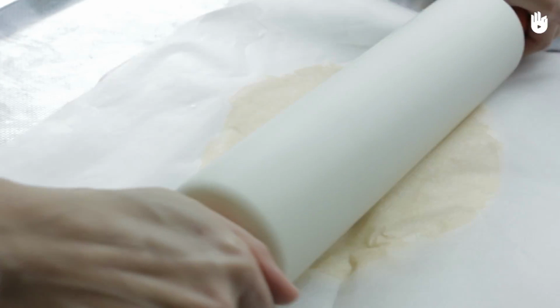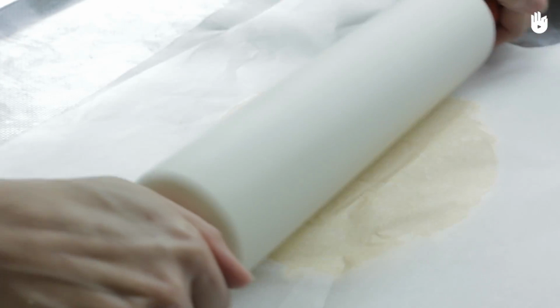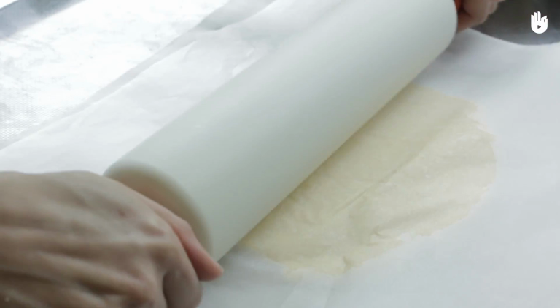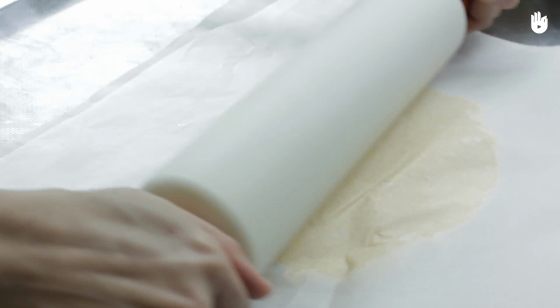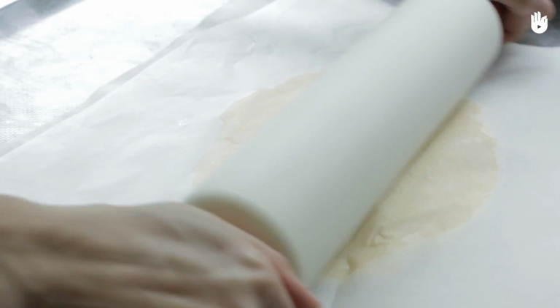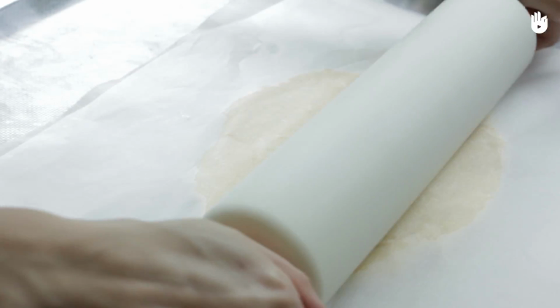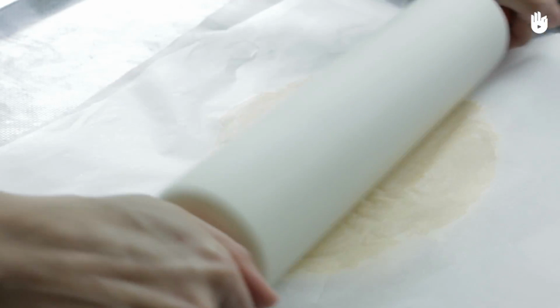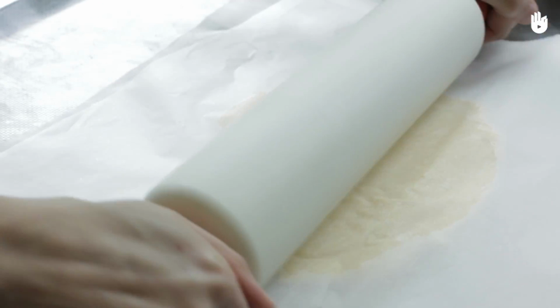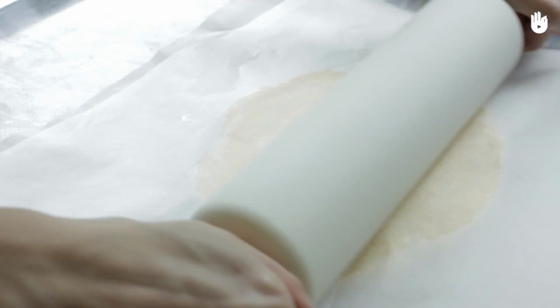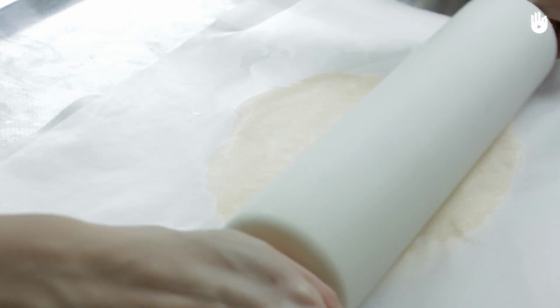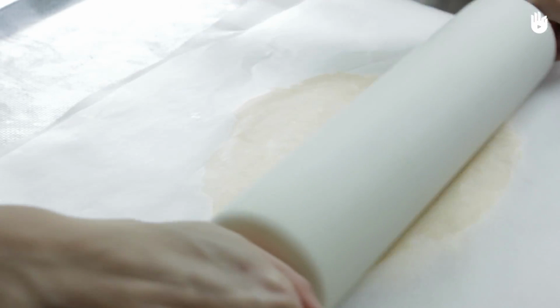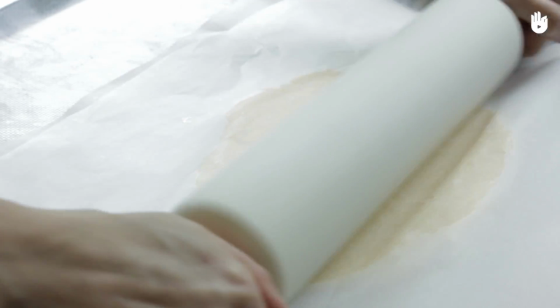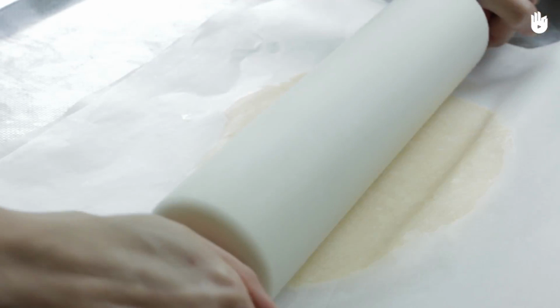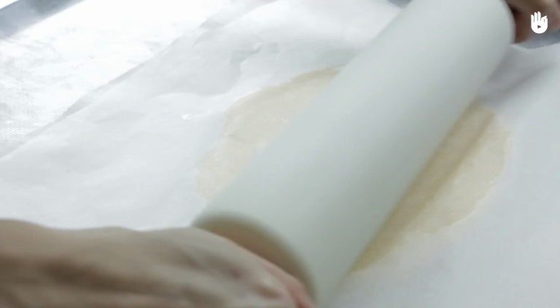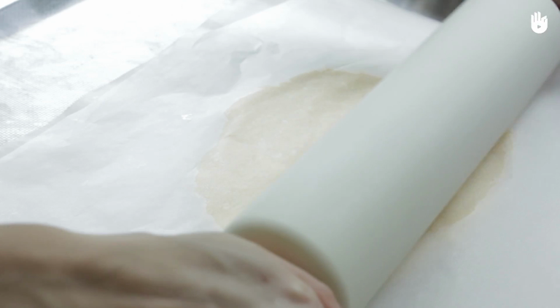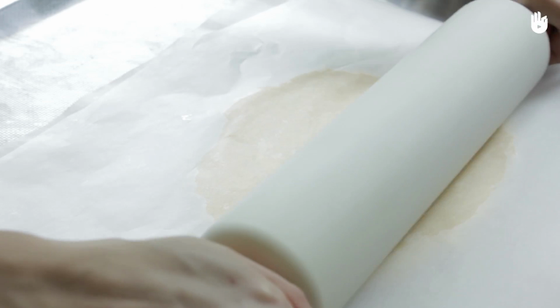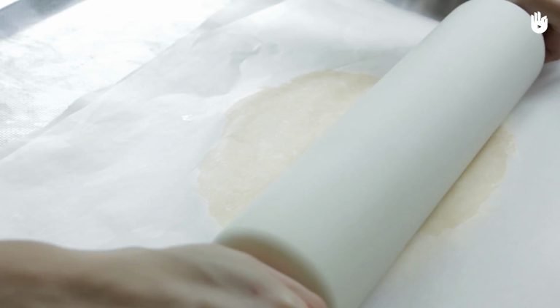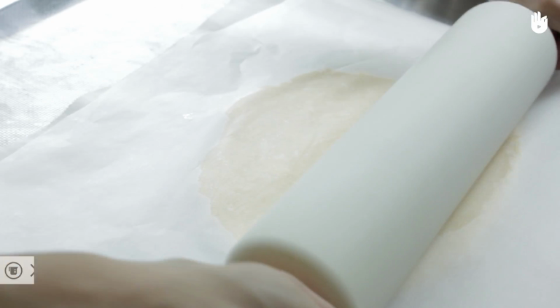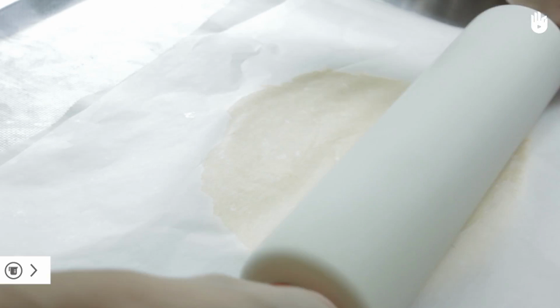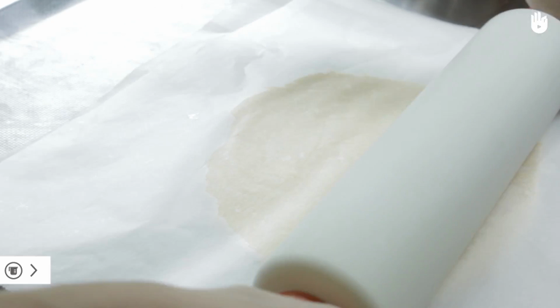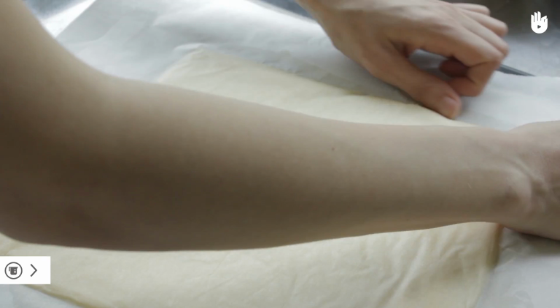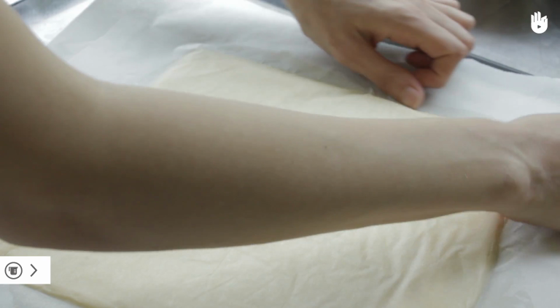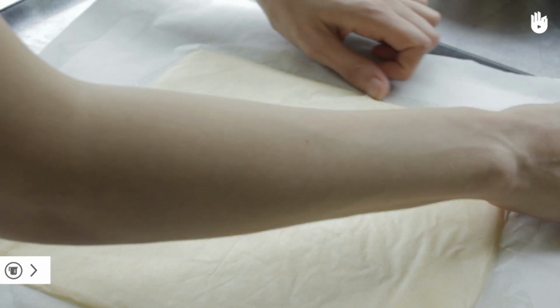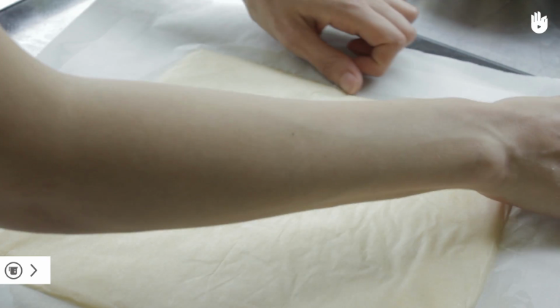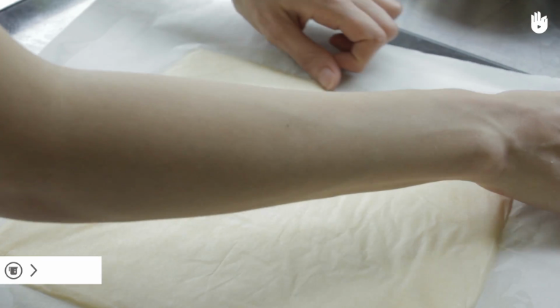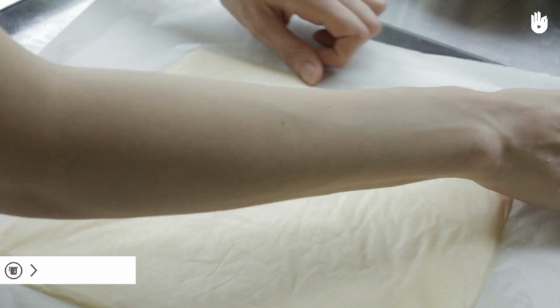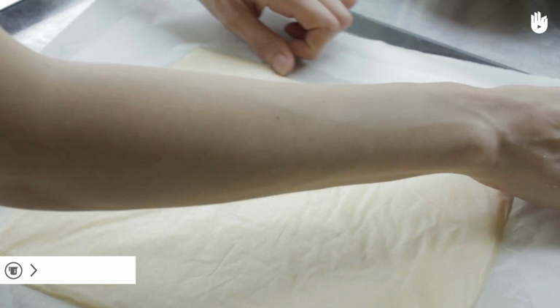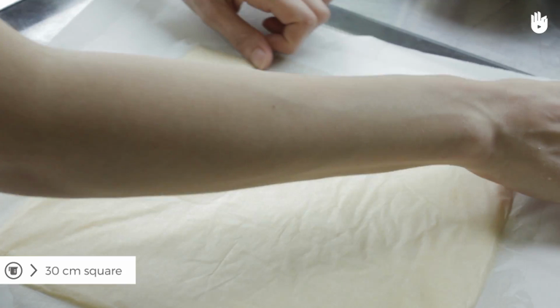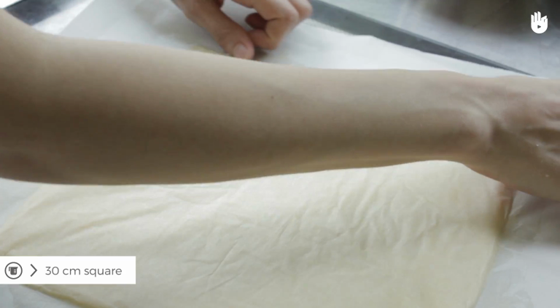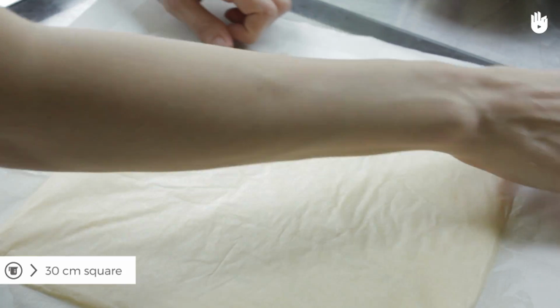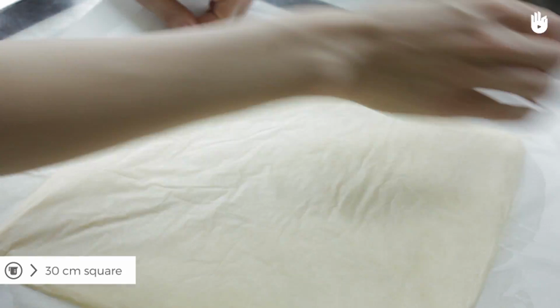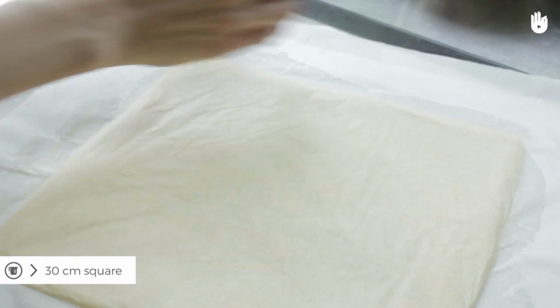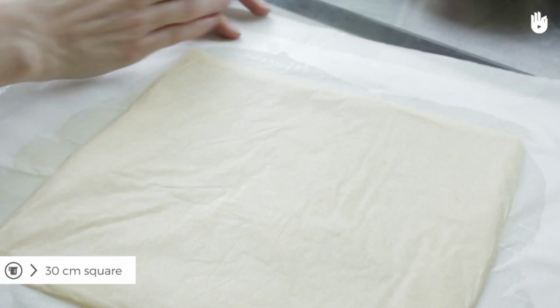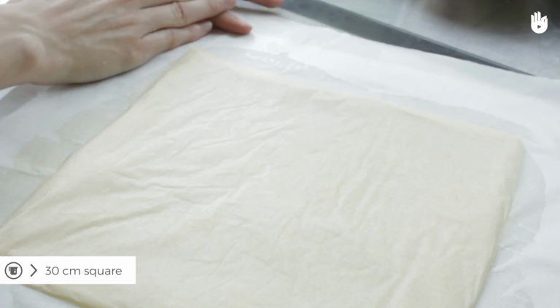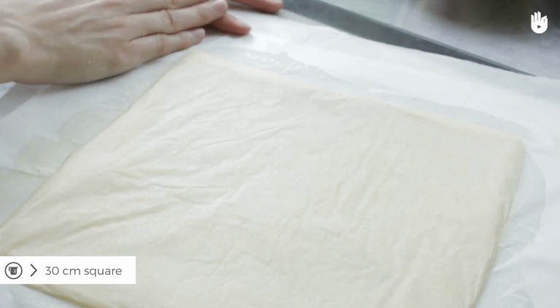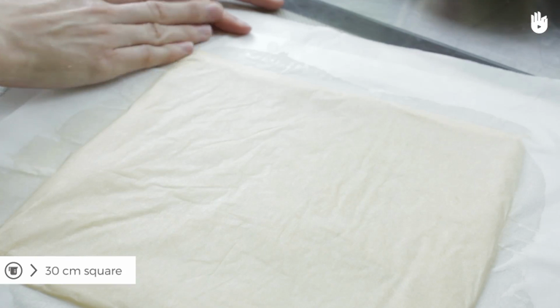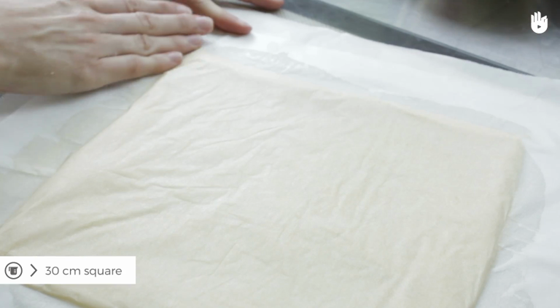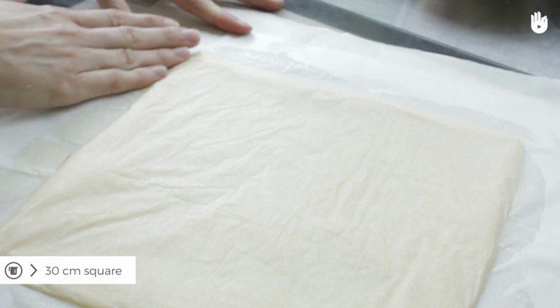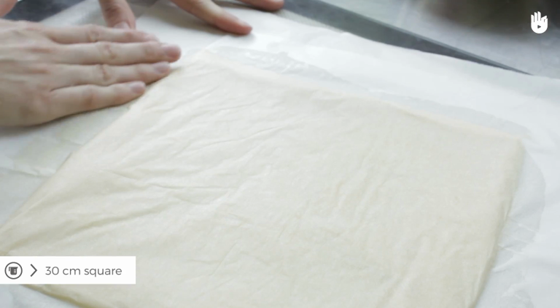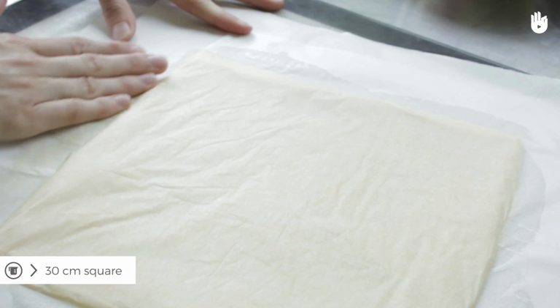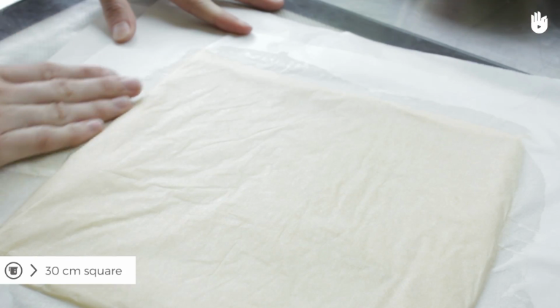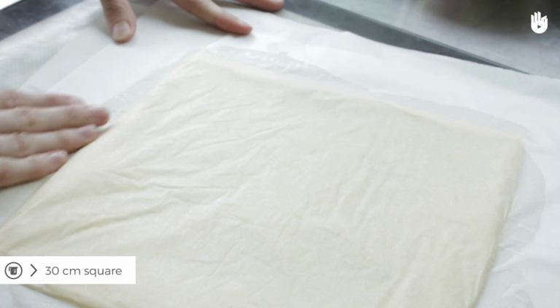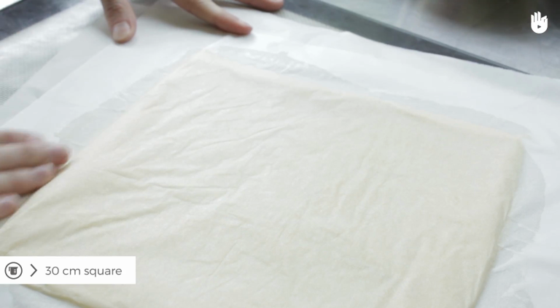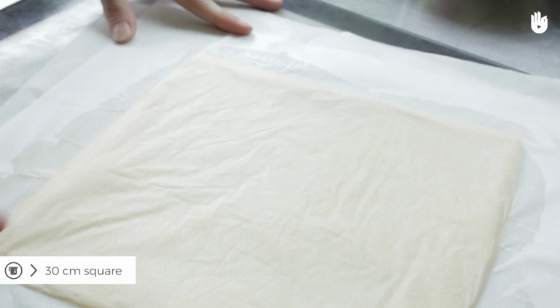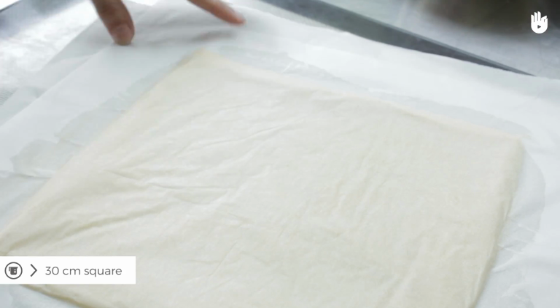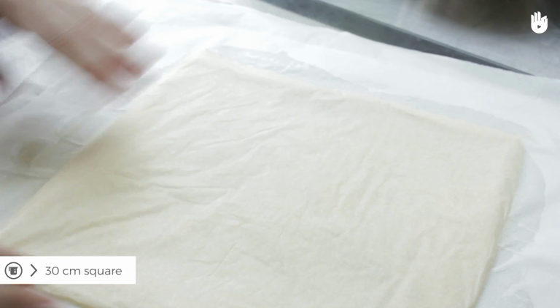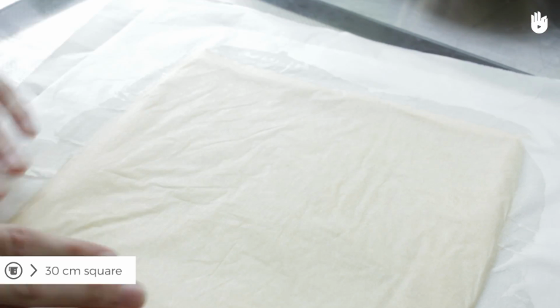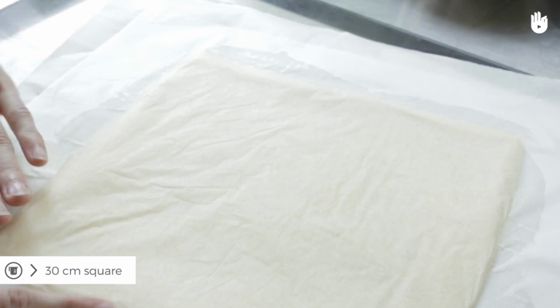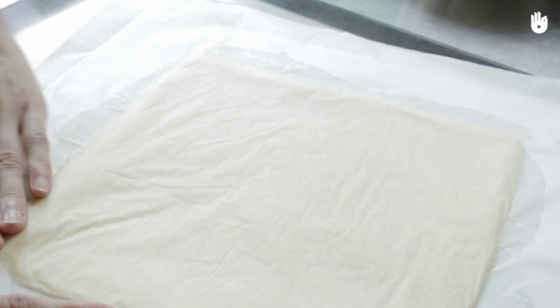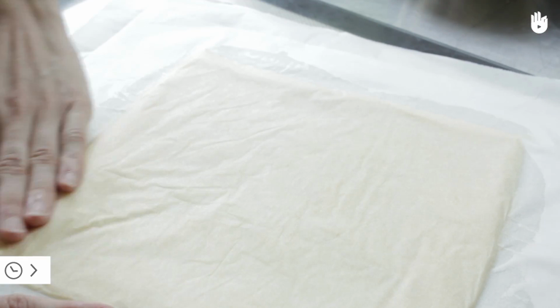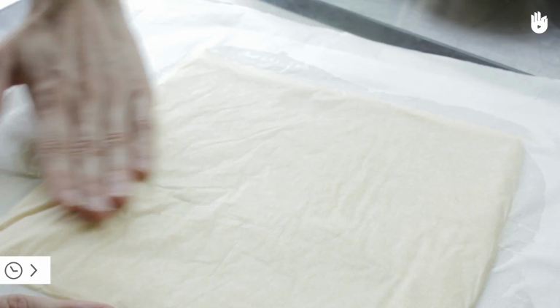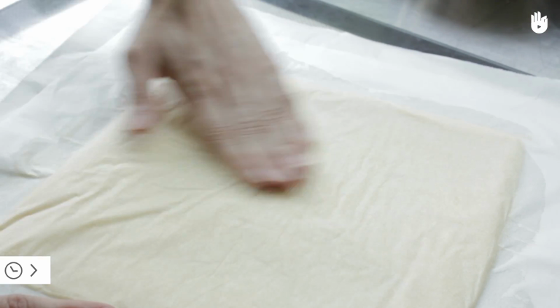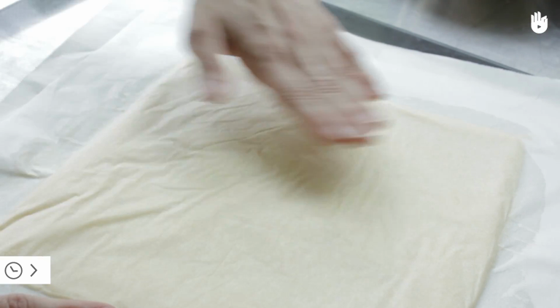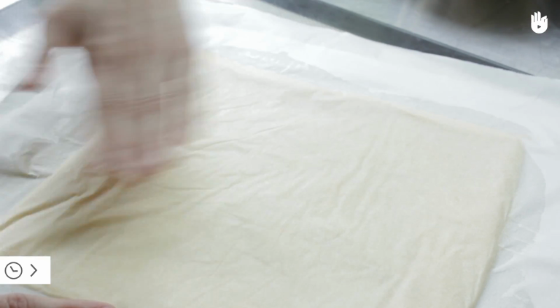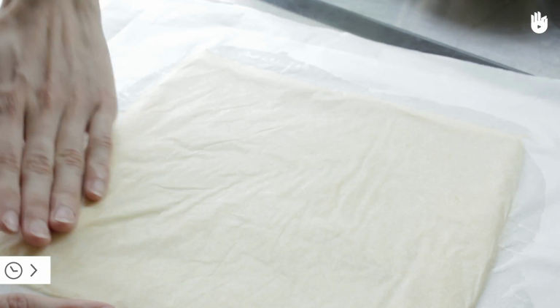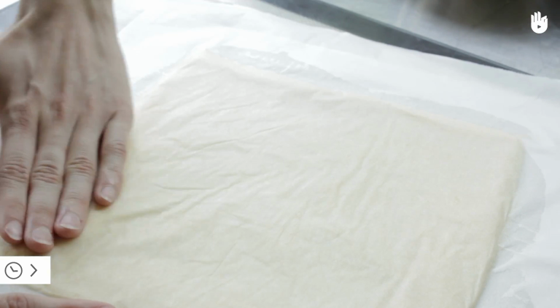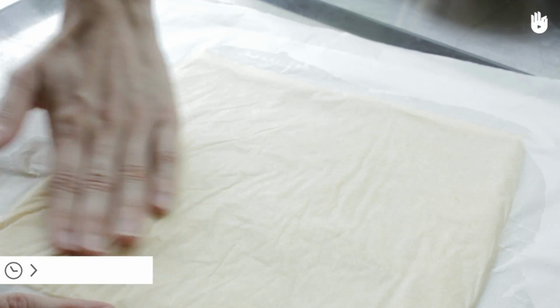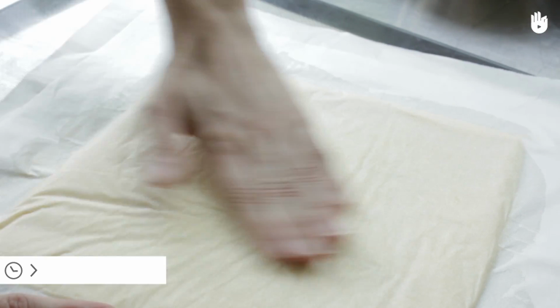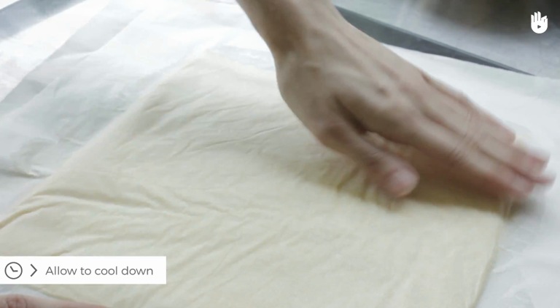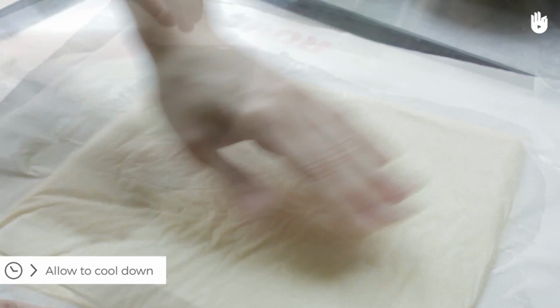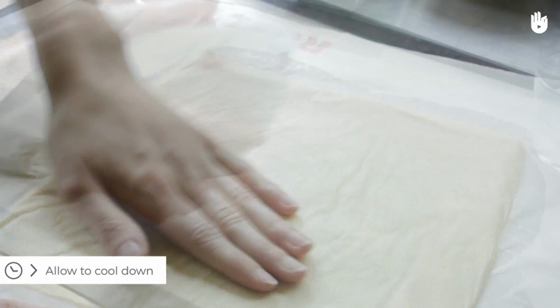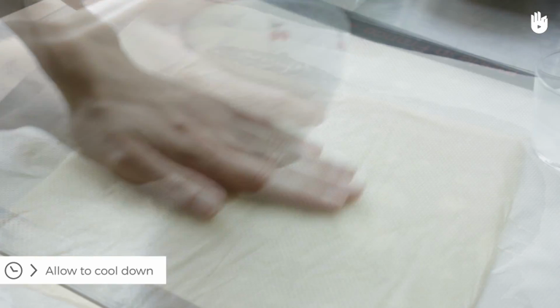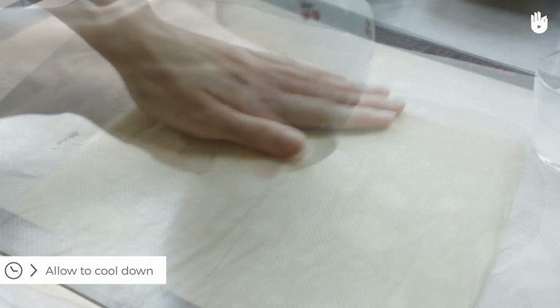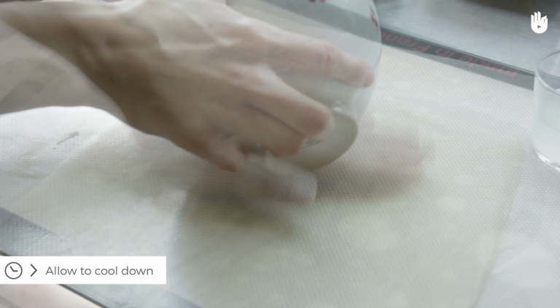Spread the pastry between two sheets of parchment paper and flatten it into a large square. Refrigerate the pastry.